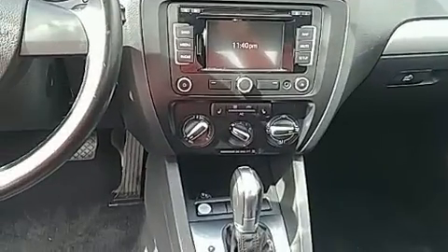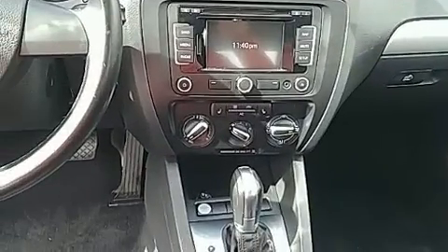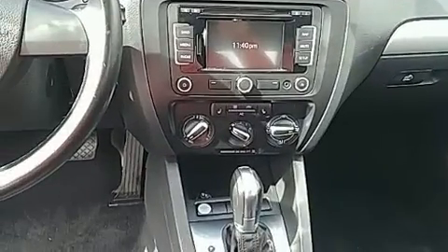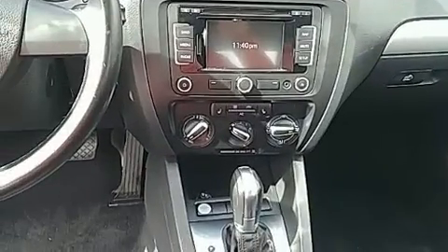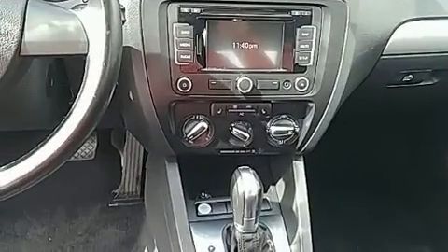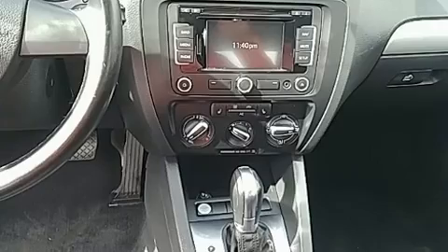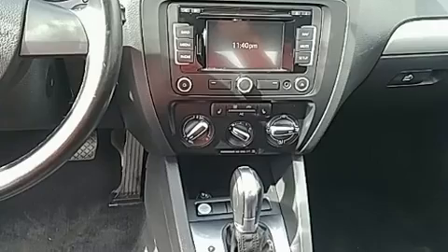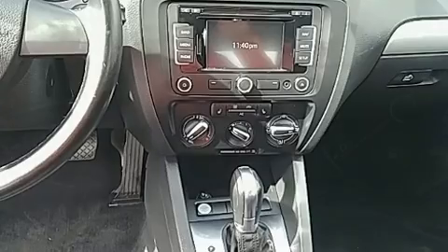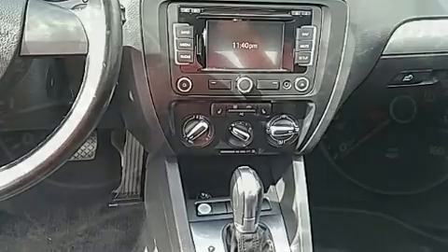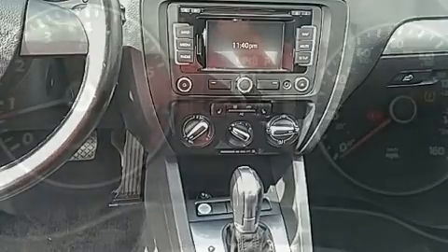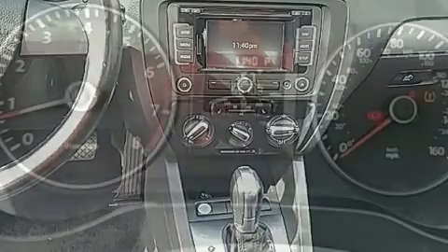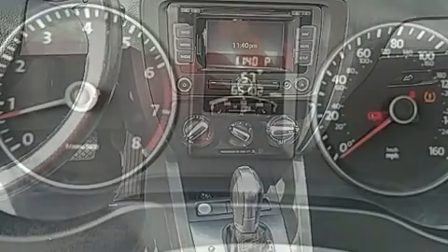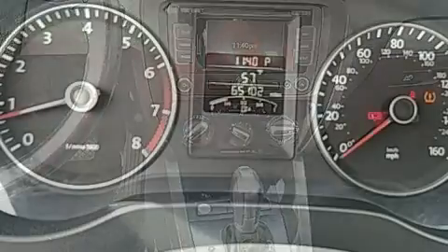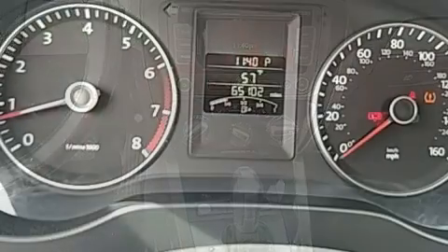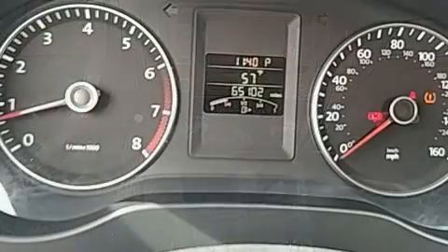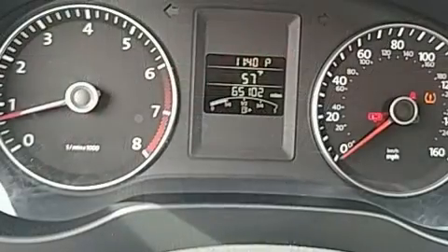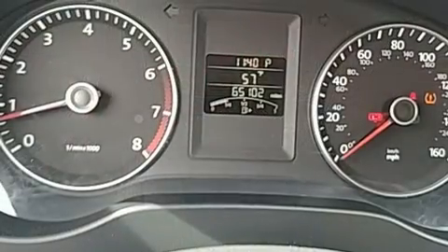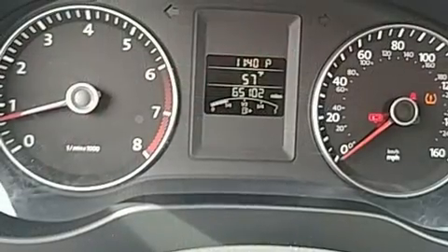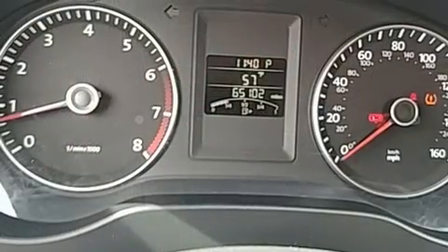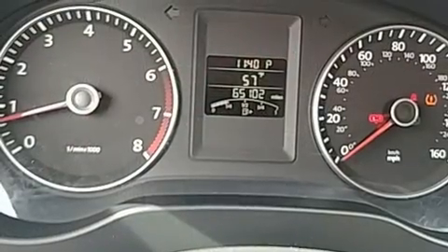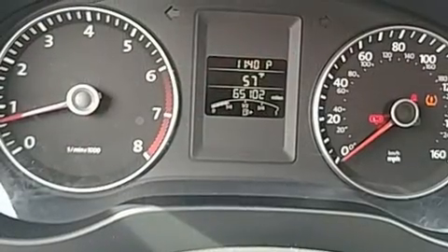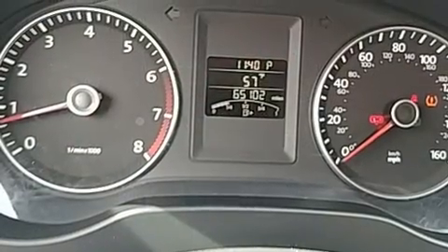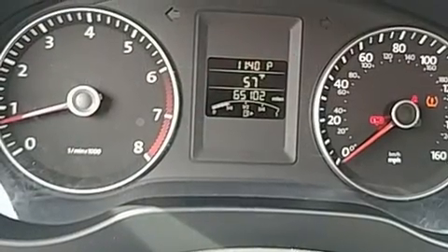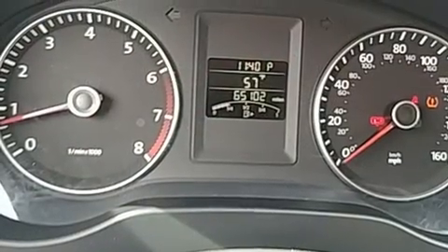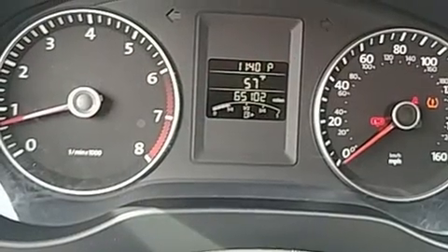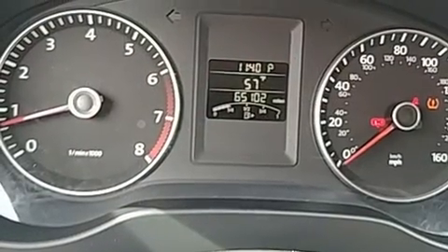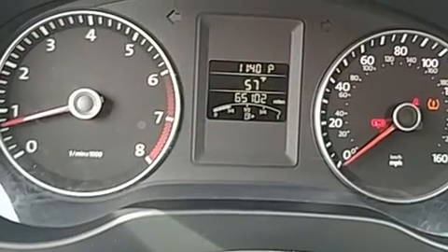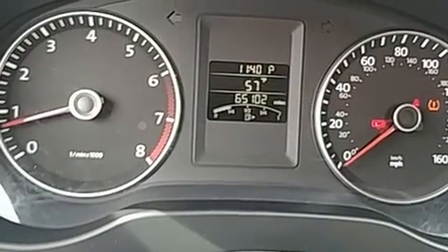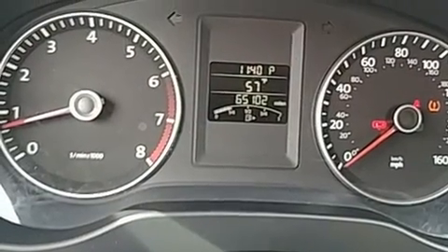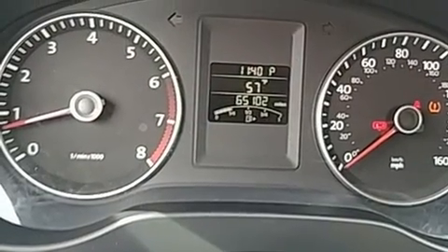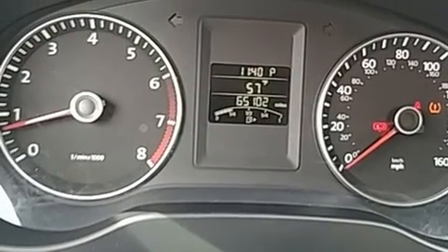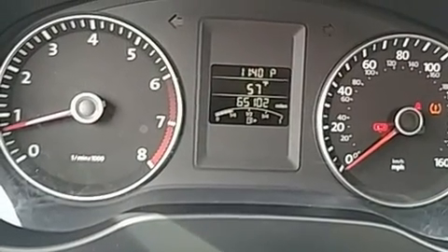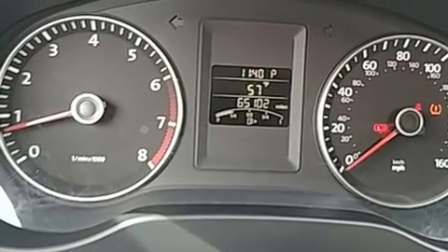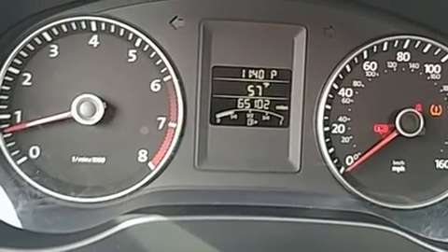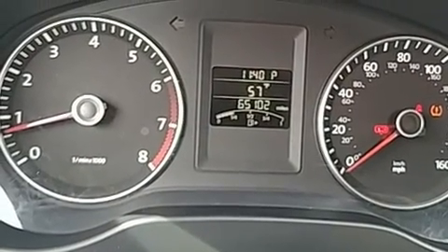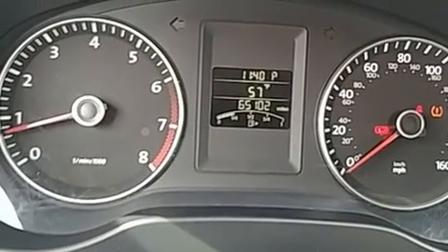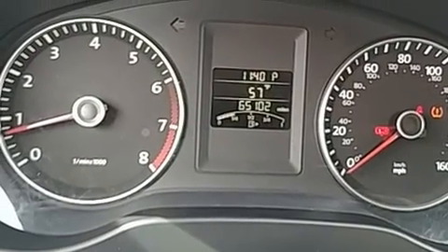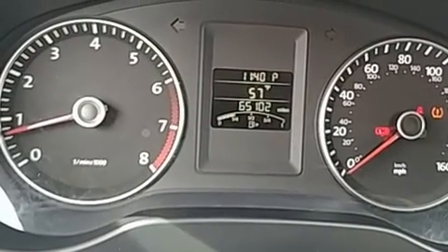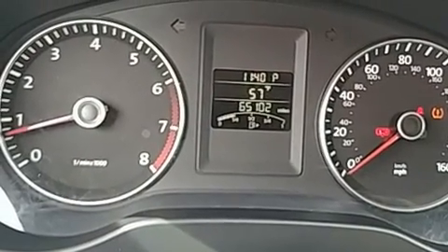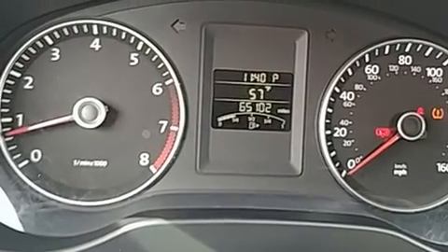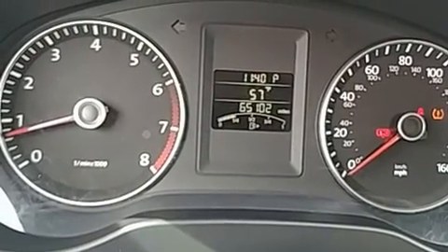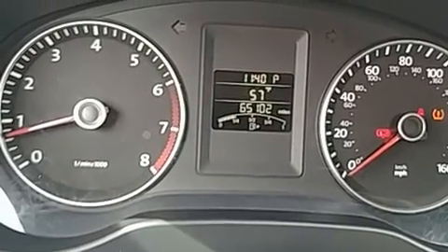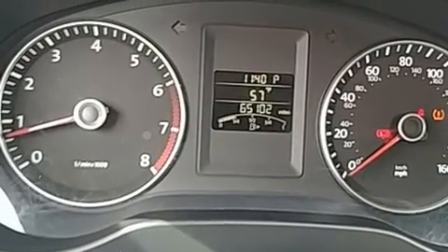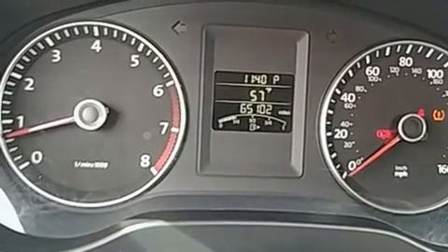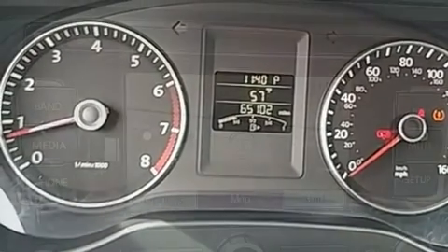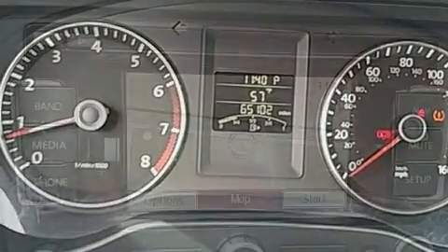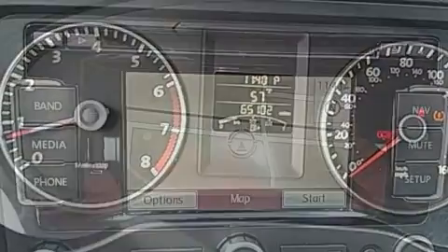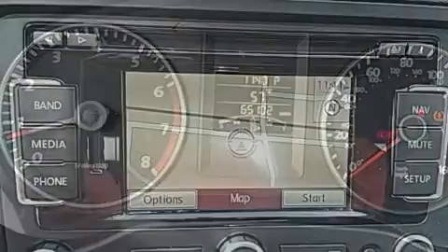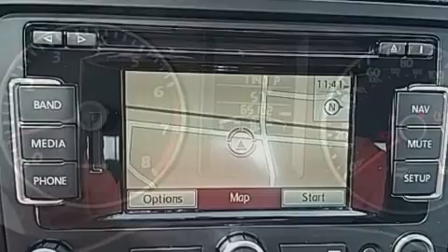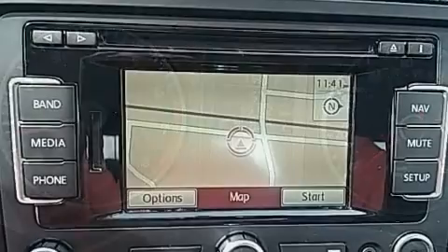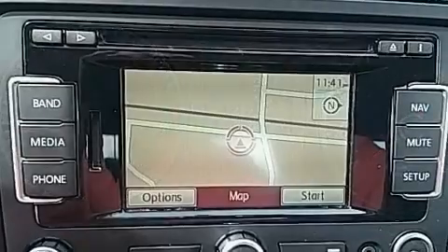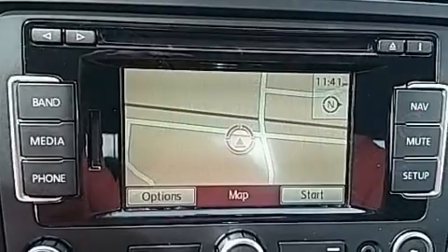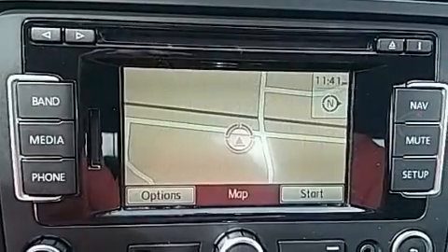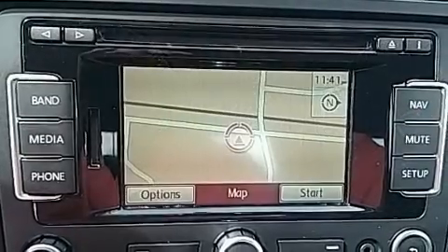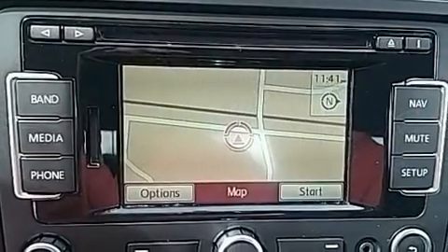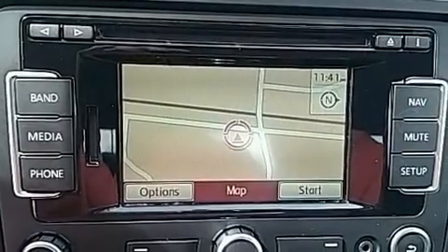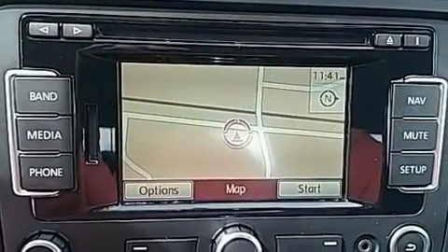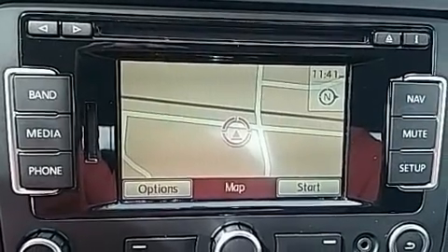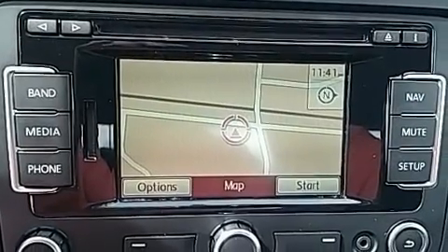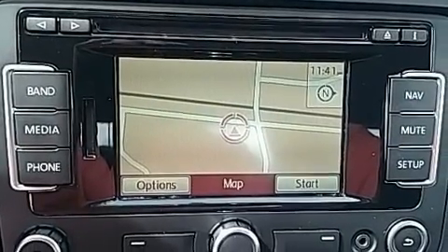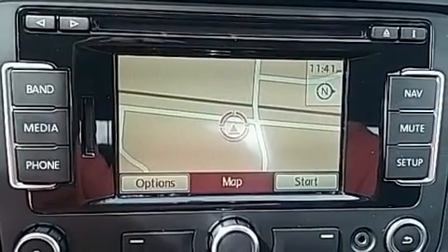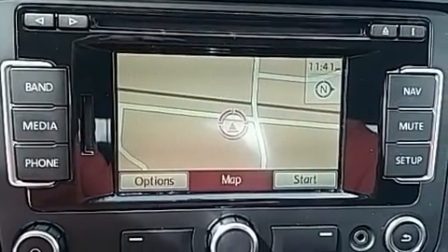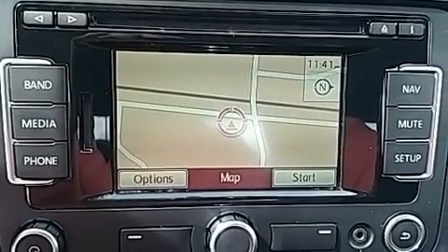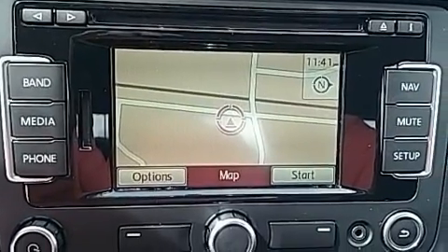Under the hood, you'll find a five-cylinder engine with more than 170 horsepower, providing a smooth and predictable driving experience.